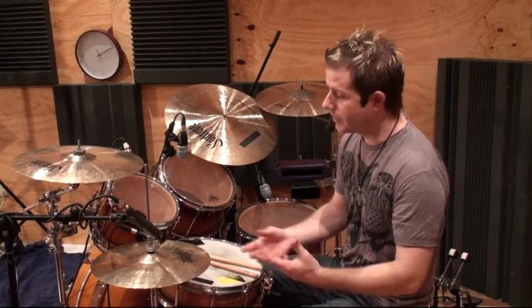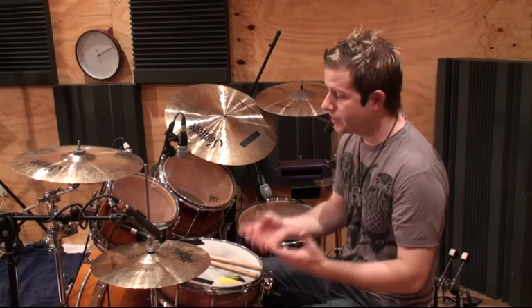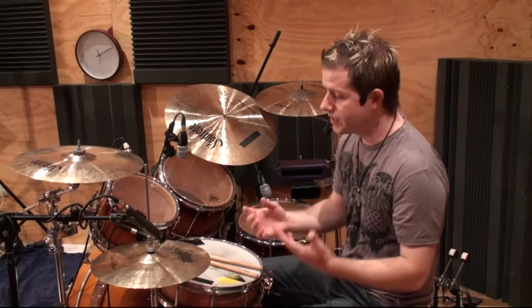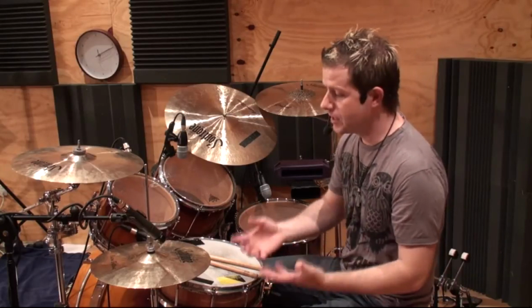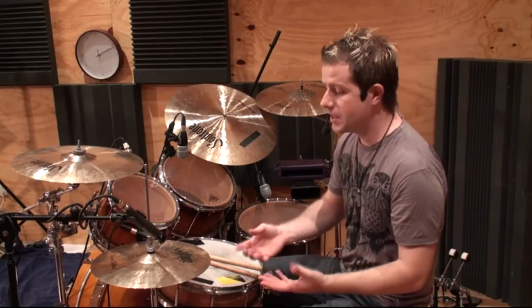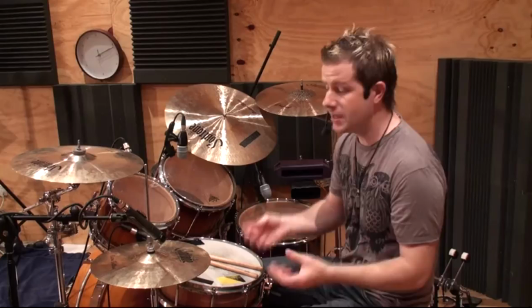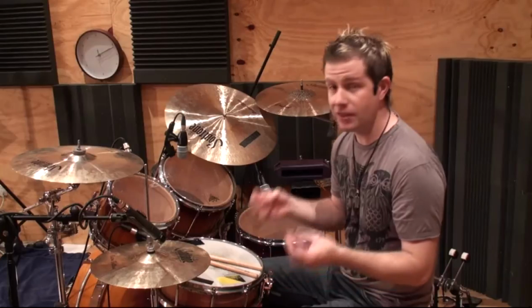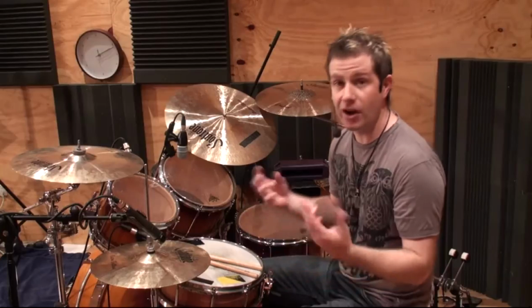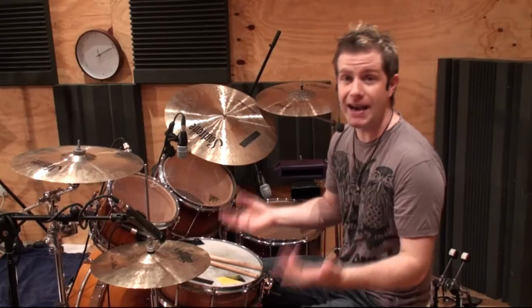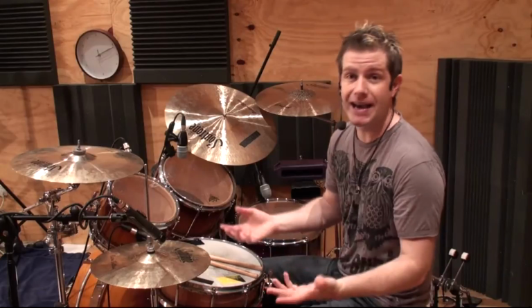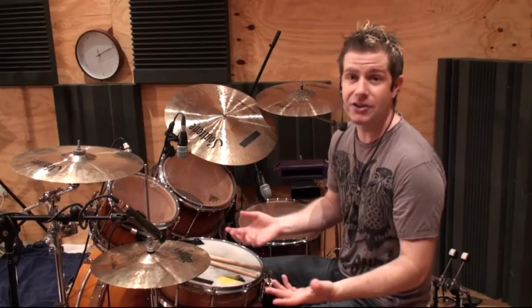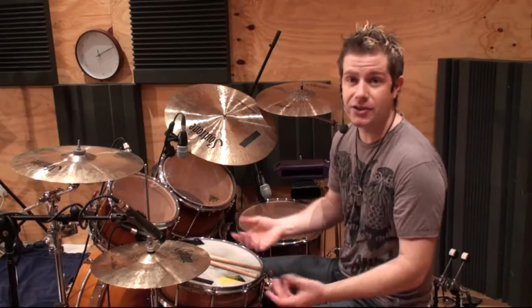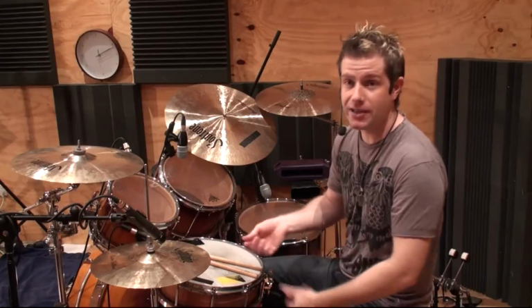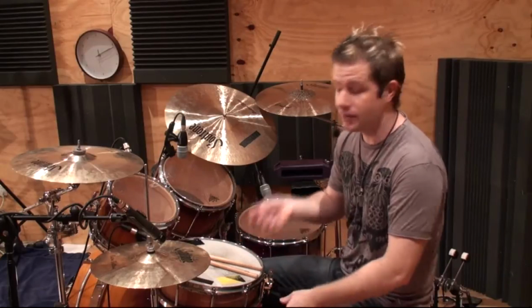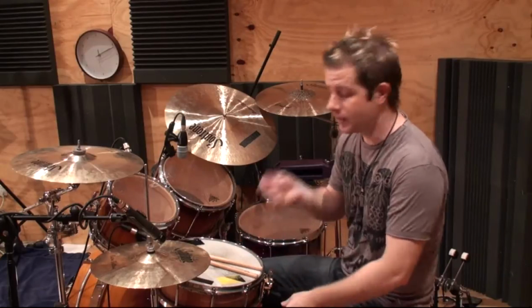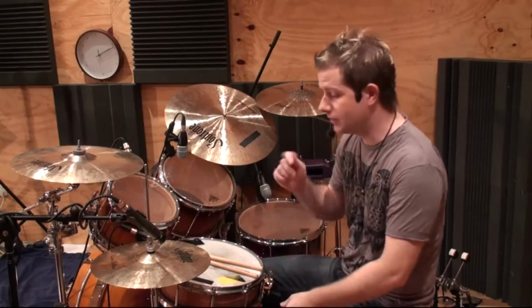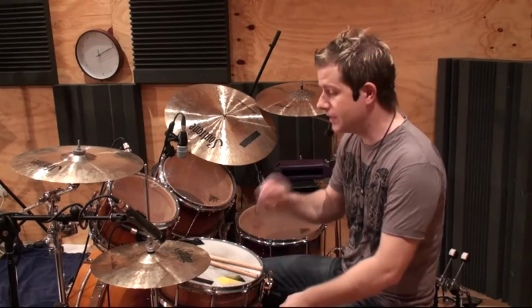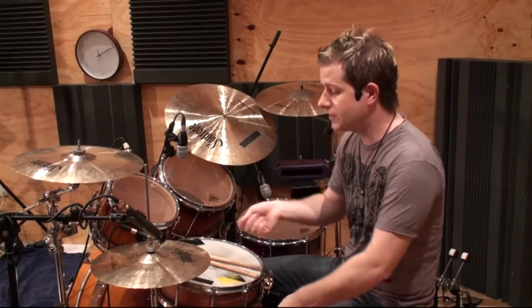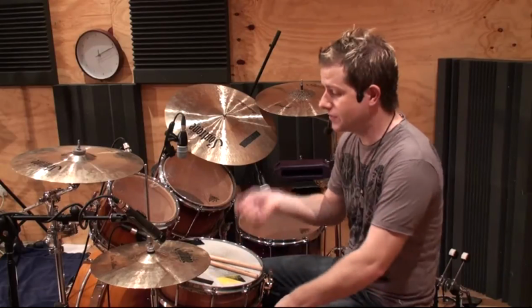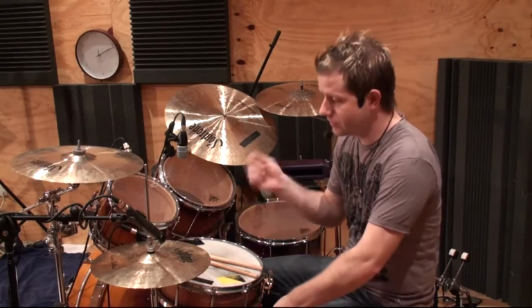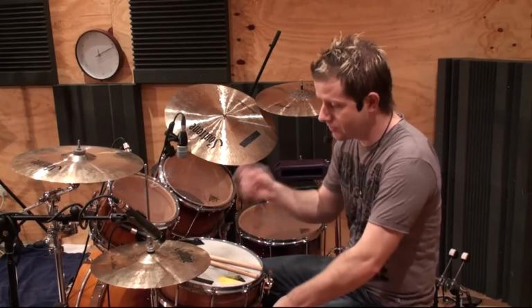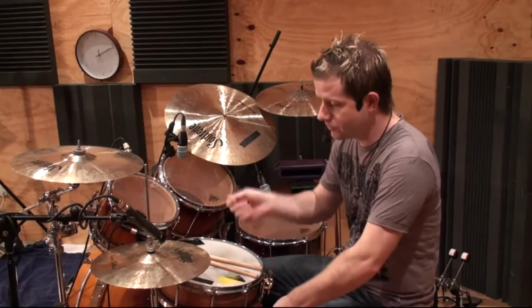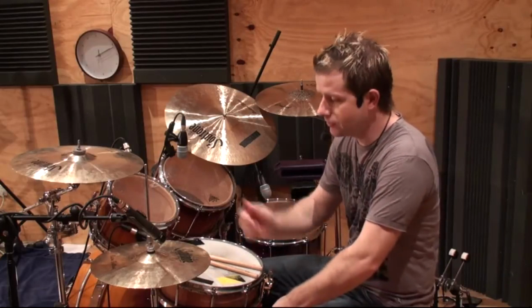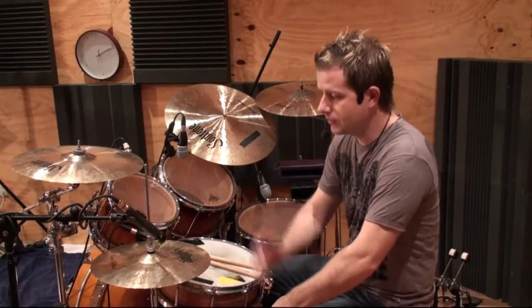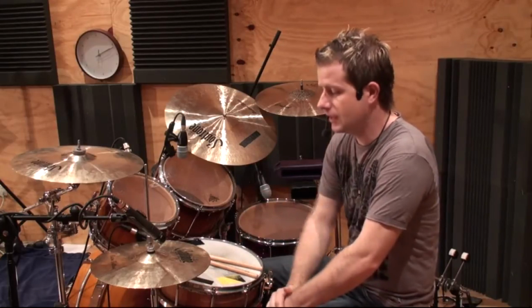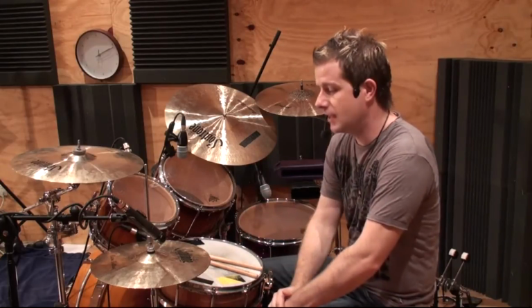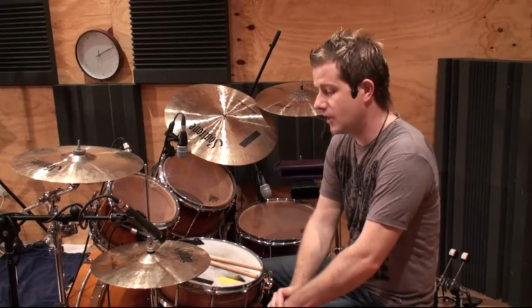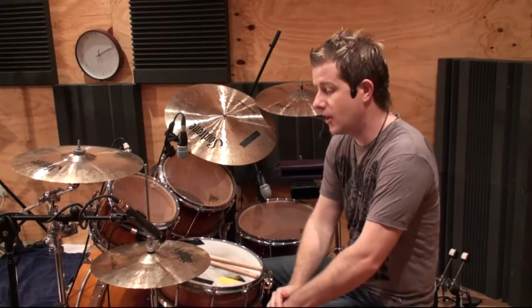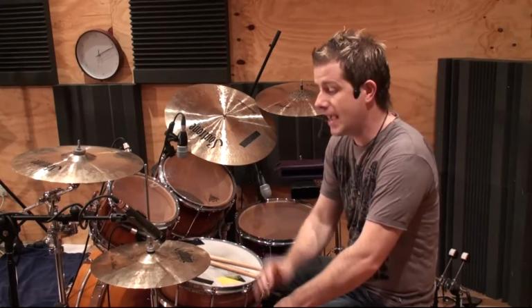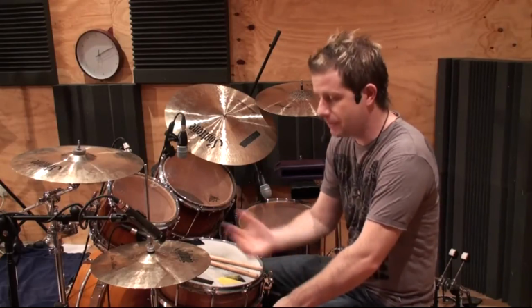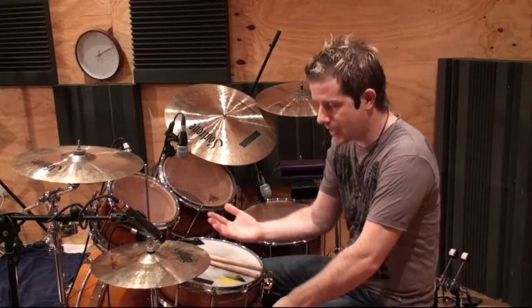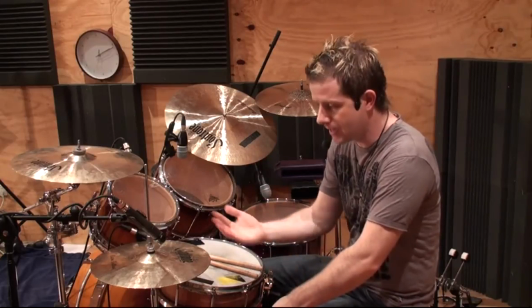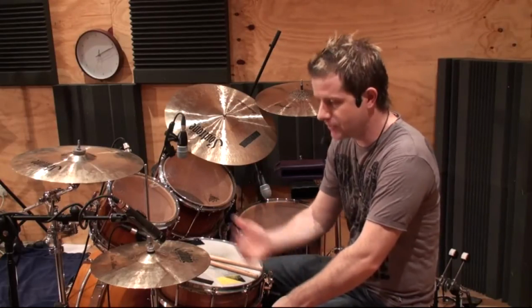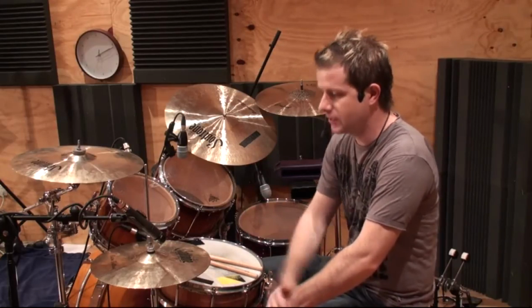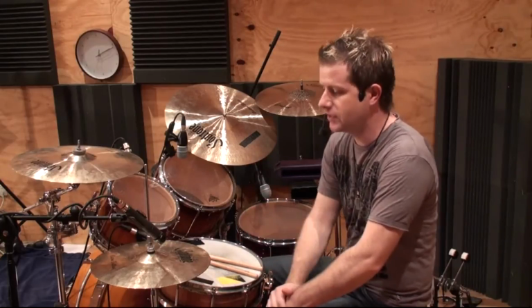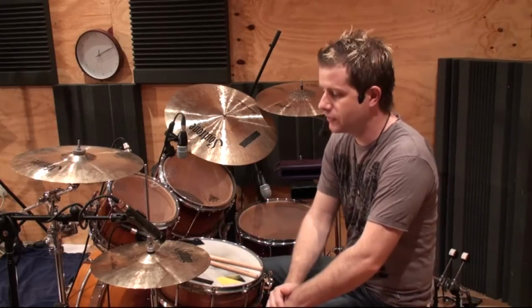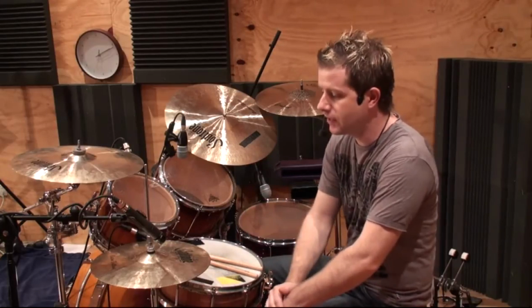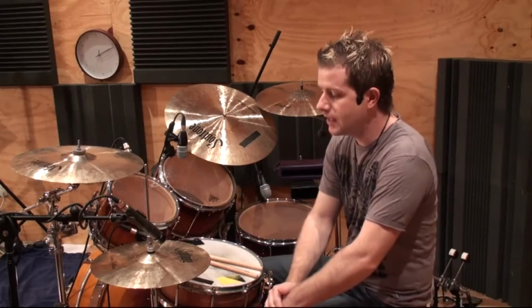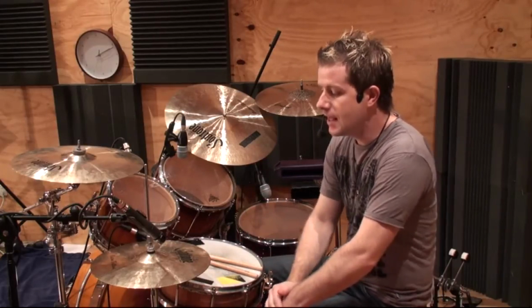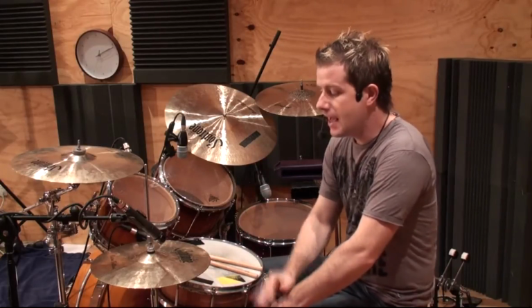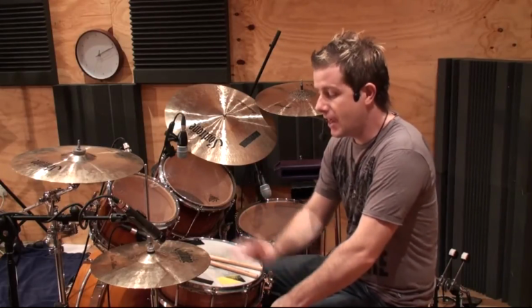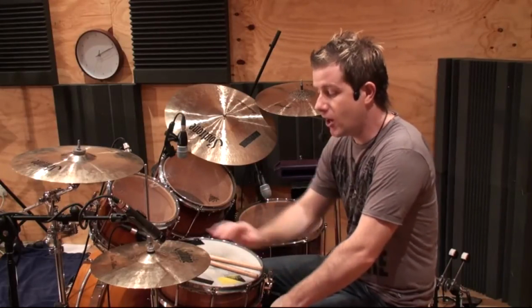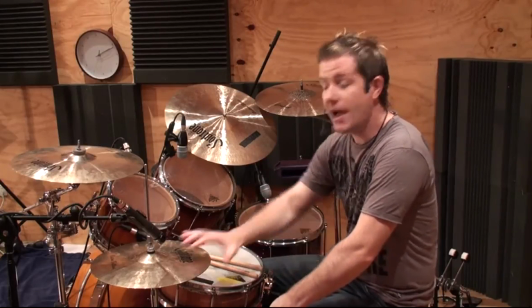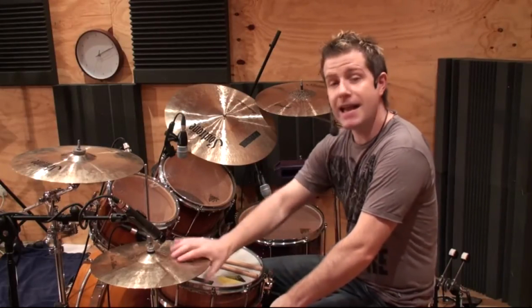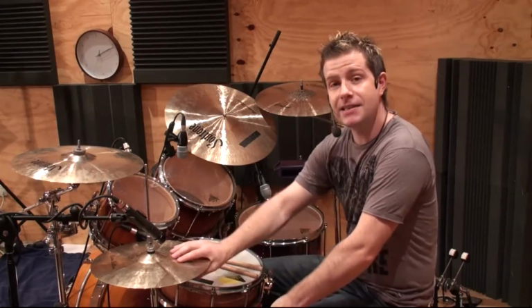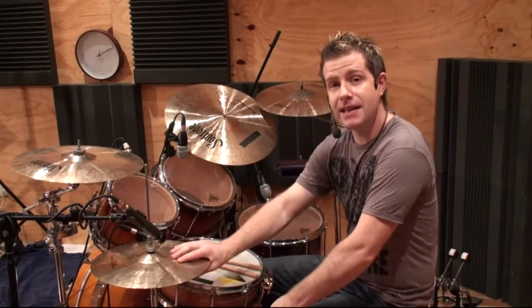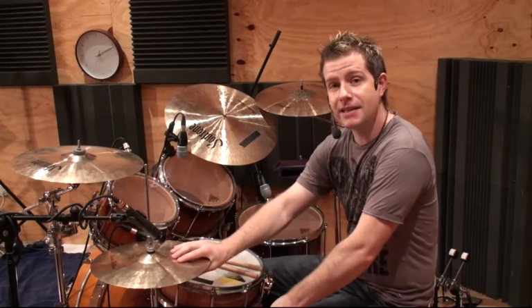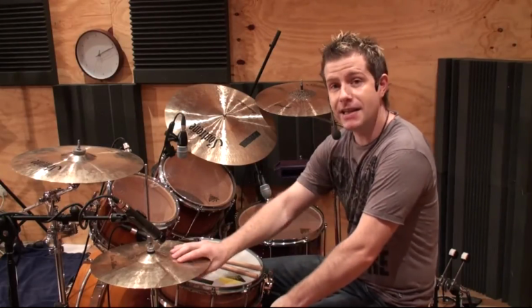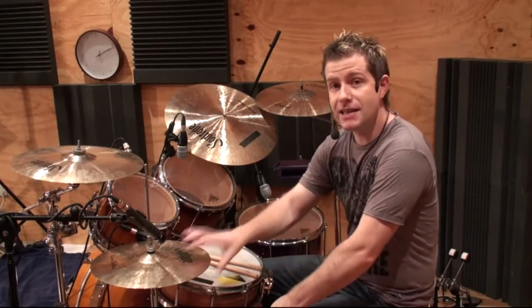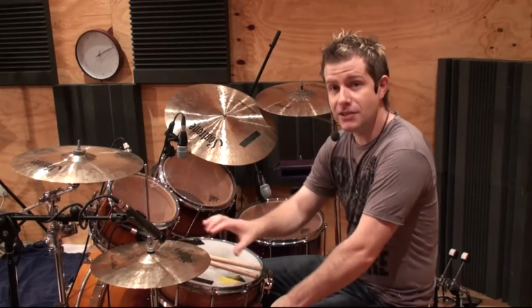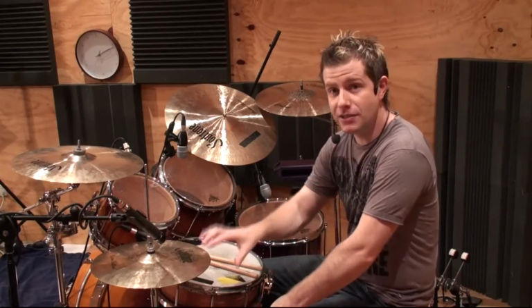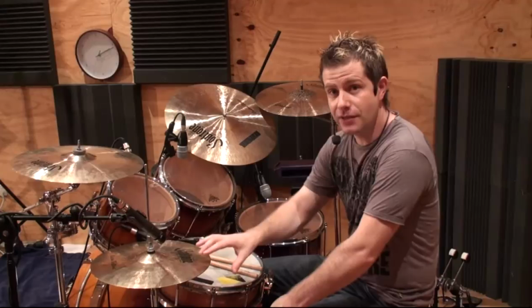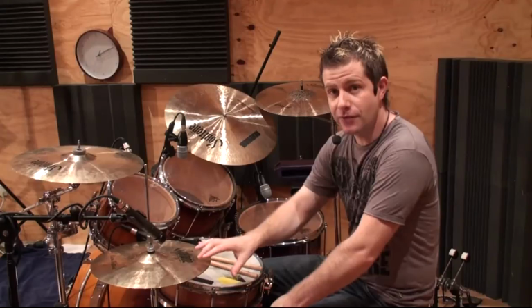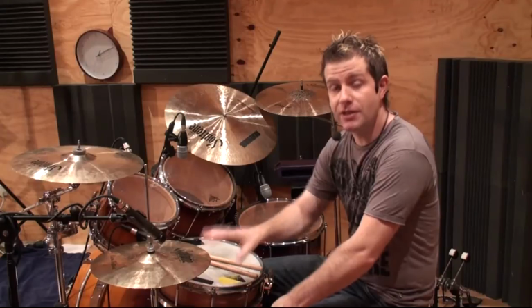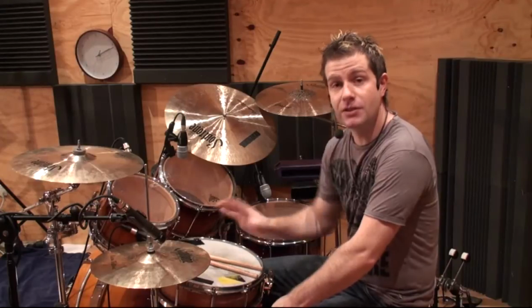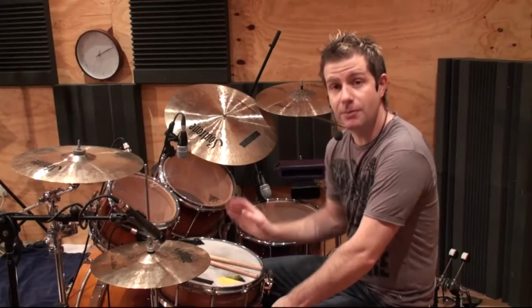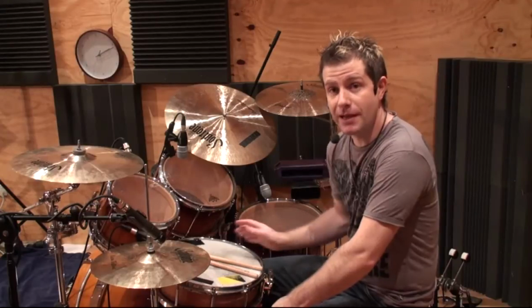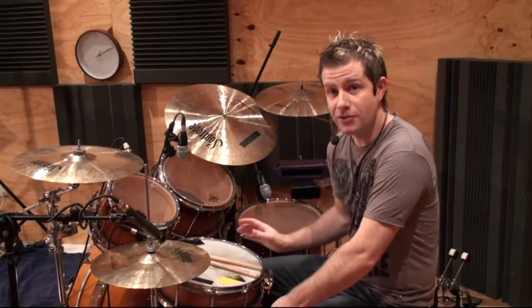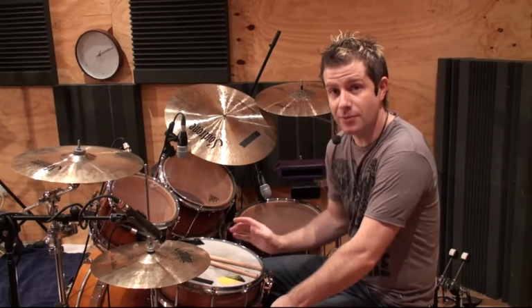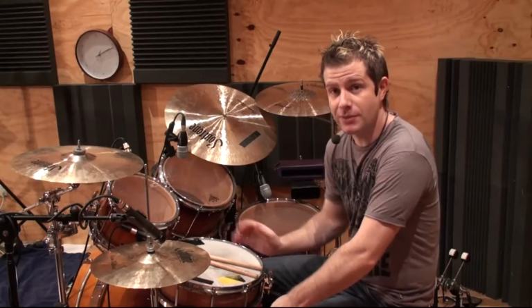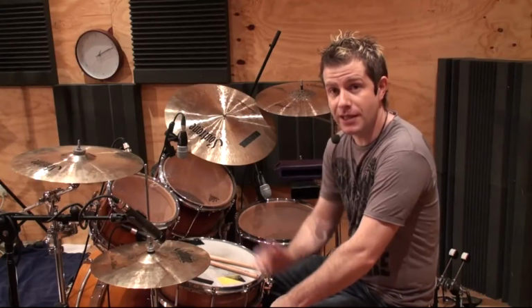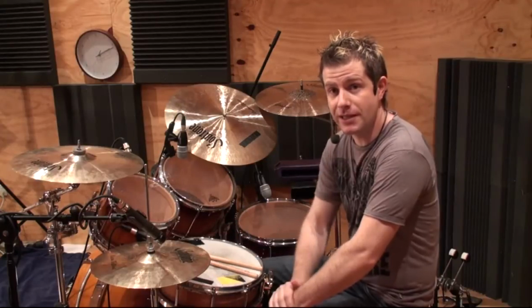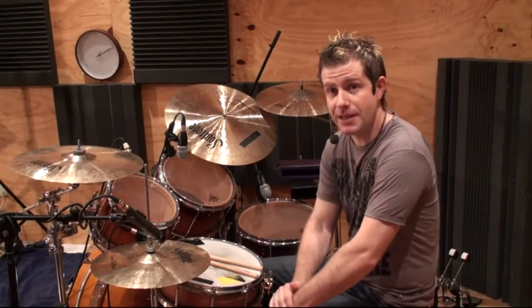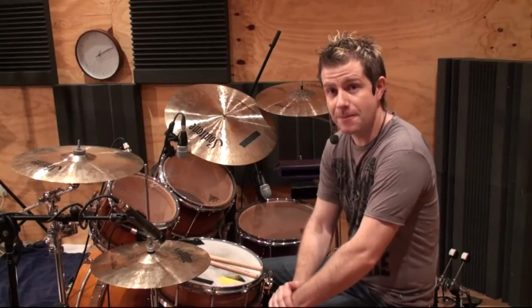Splashing, kicking, the hi-hat chick, the gliss, sizzle, hi-hat barks, etc. And hi-hat technique is different to bass drum technique.